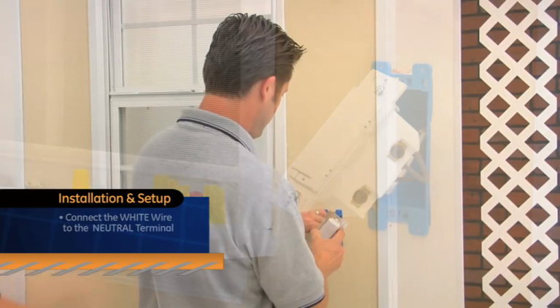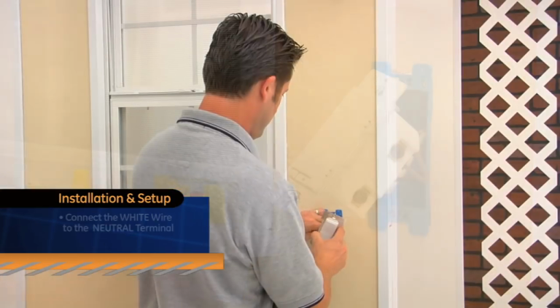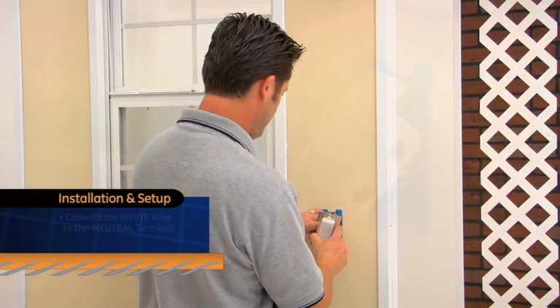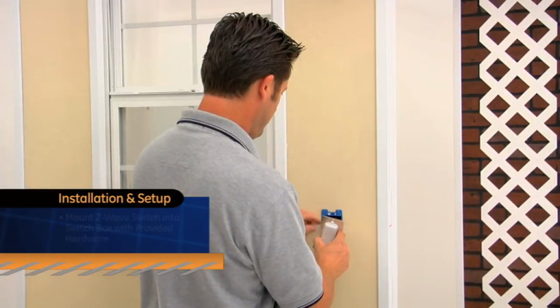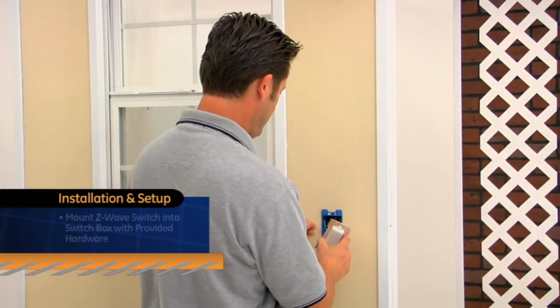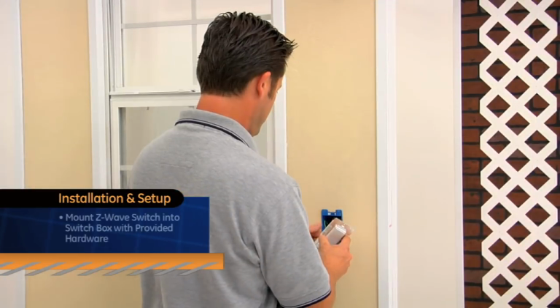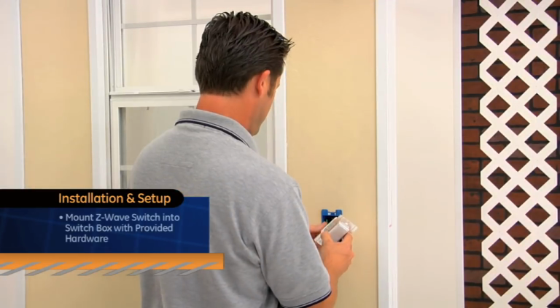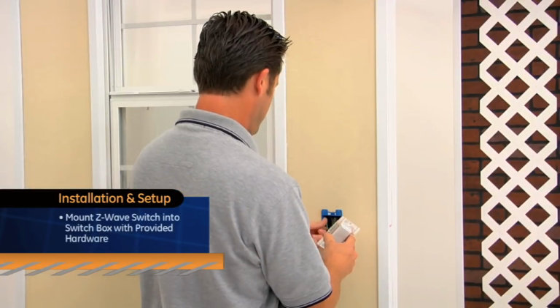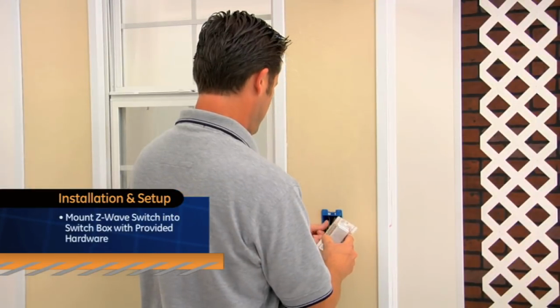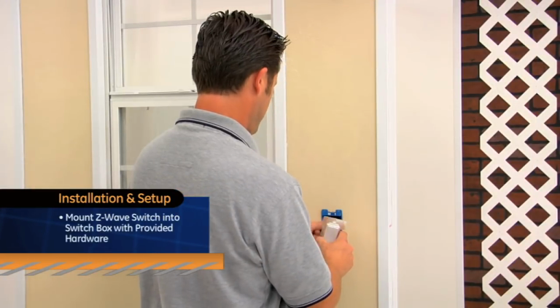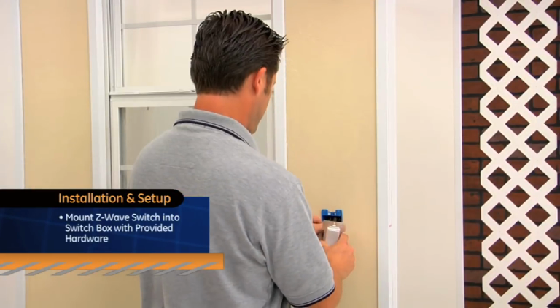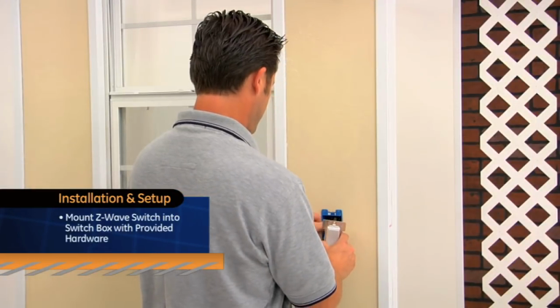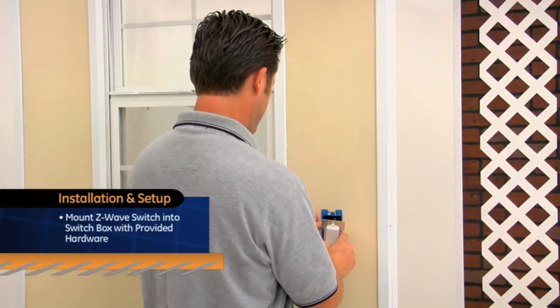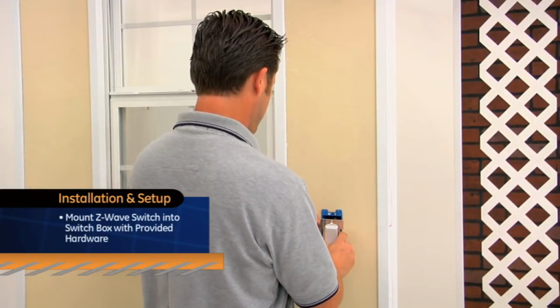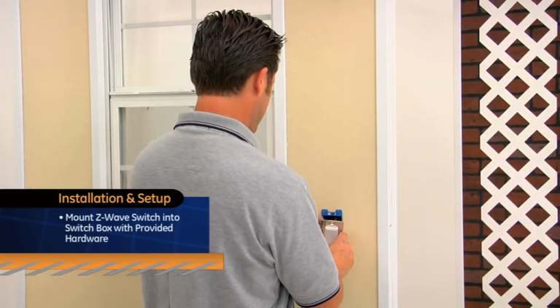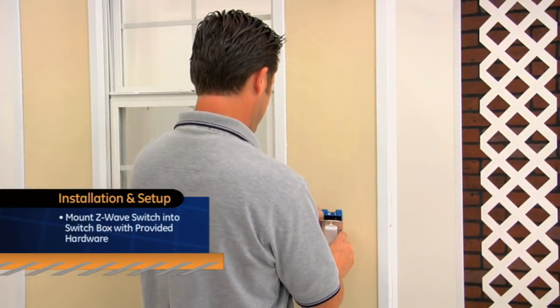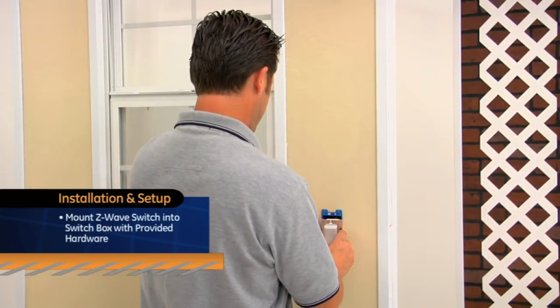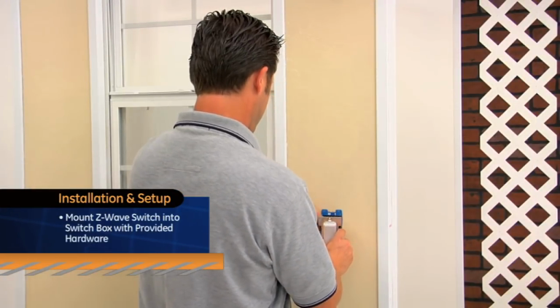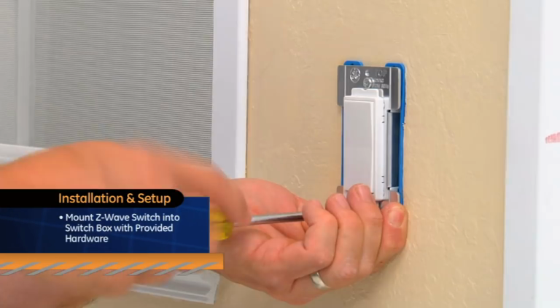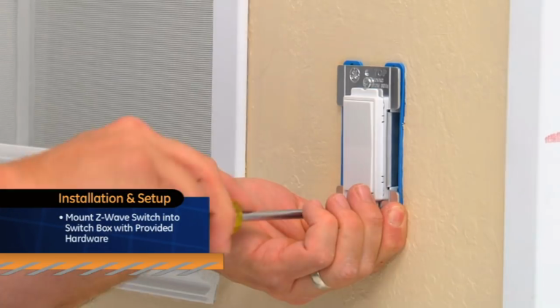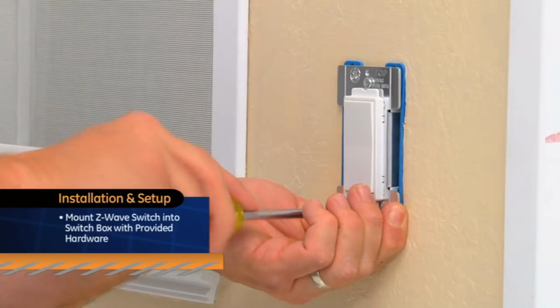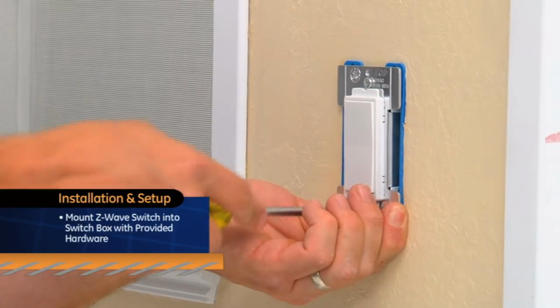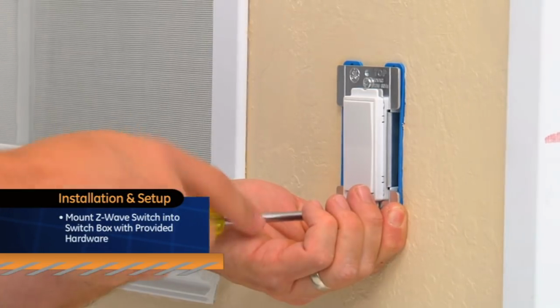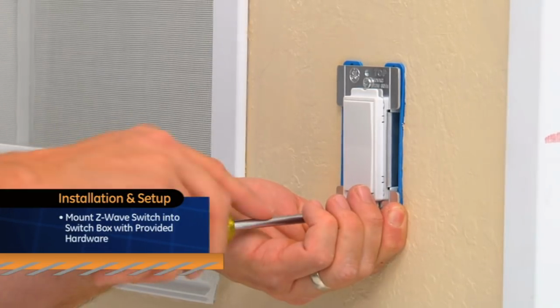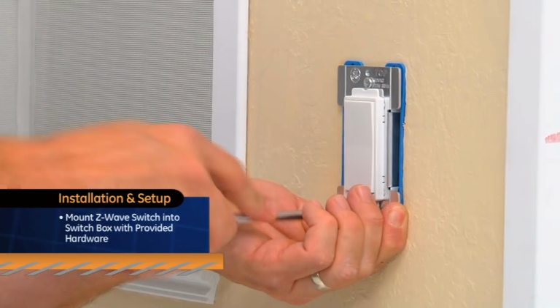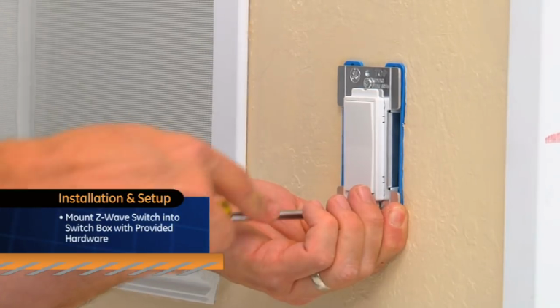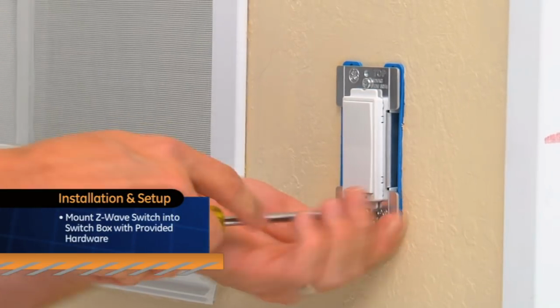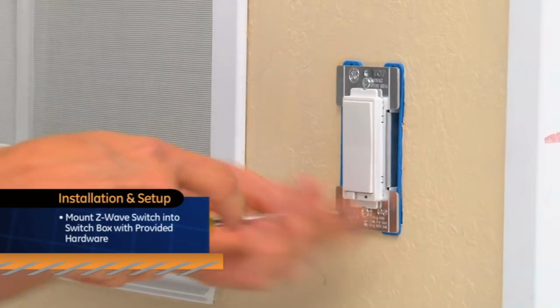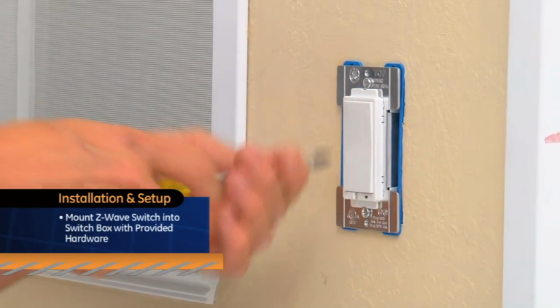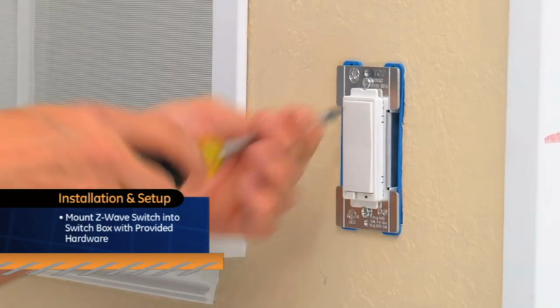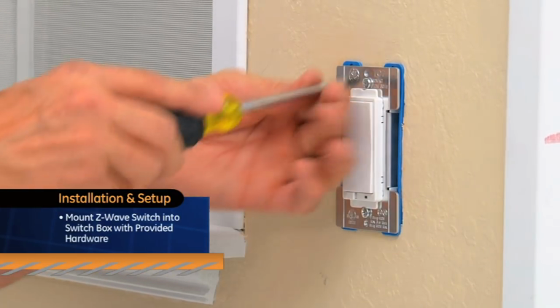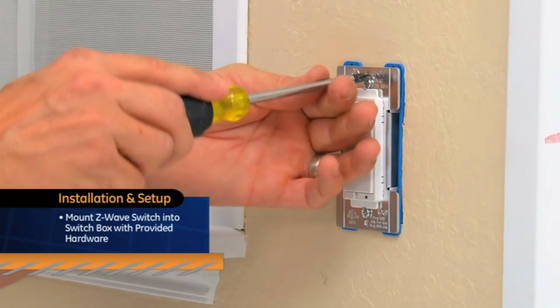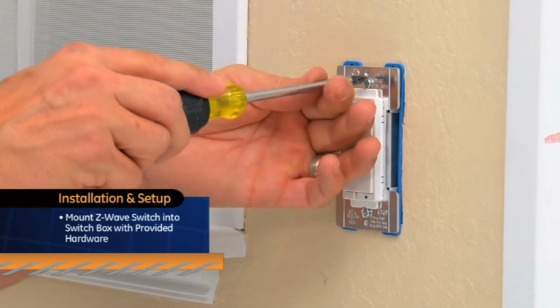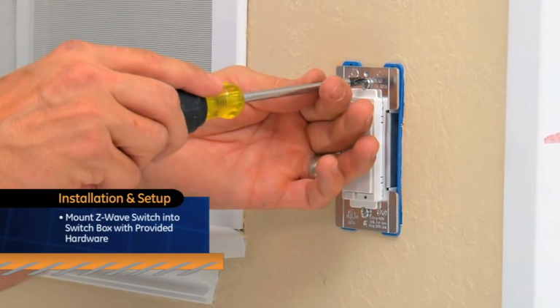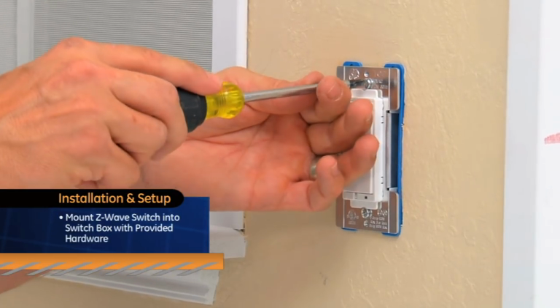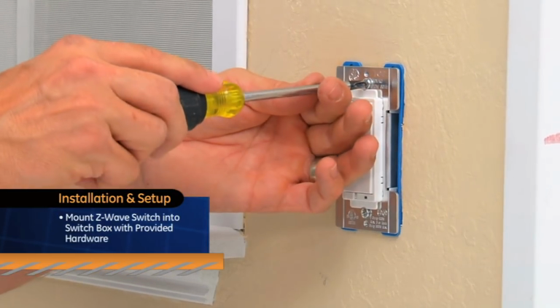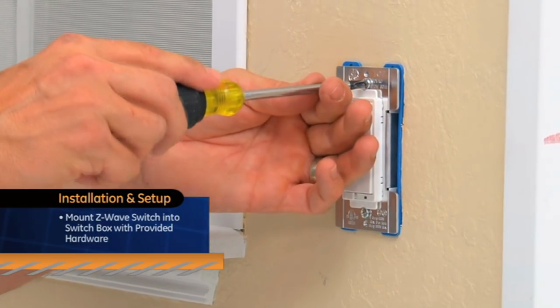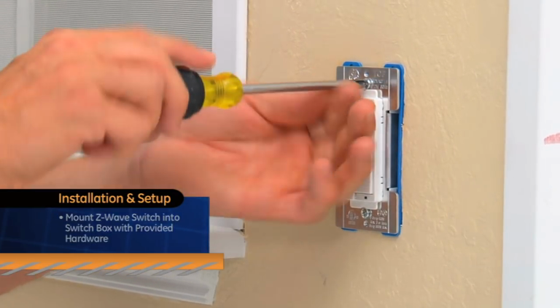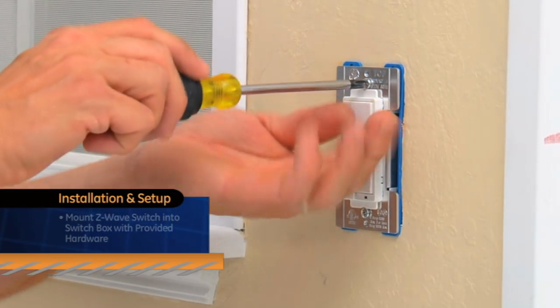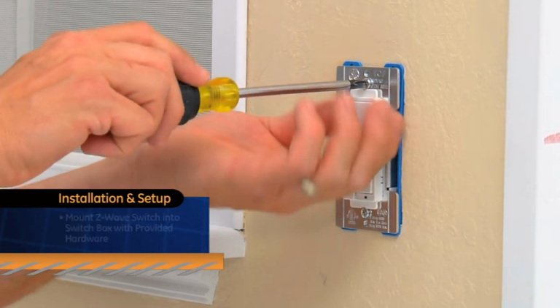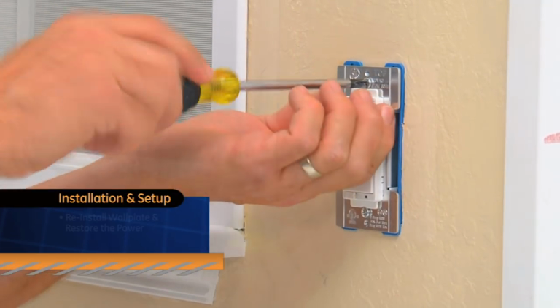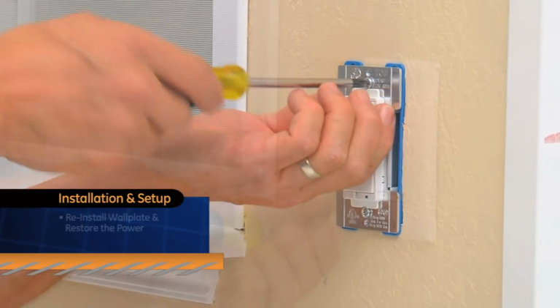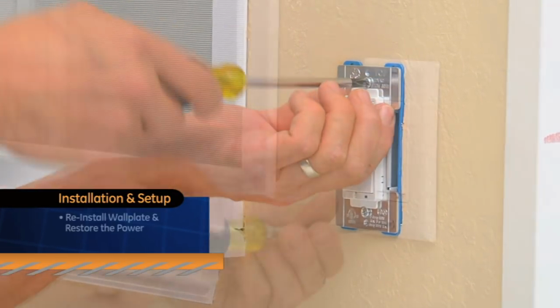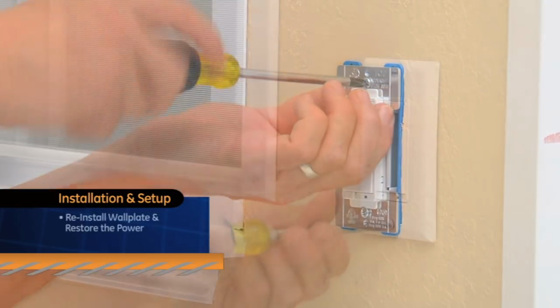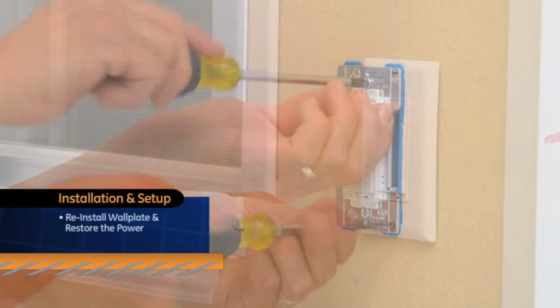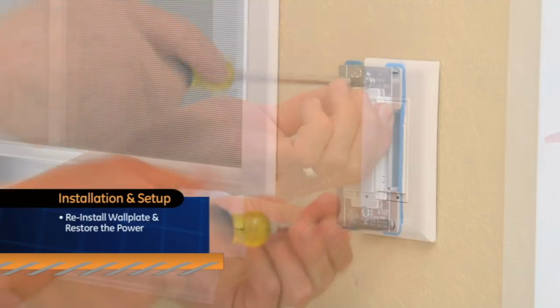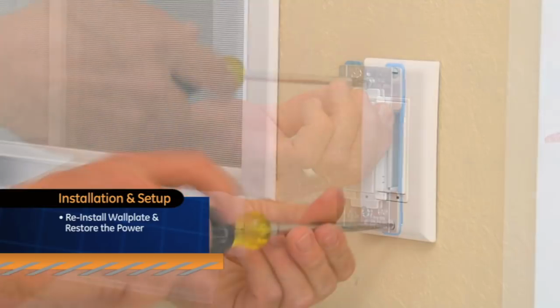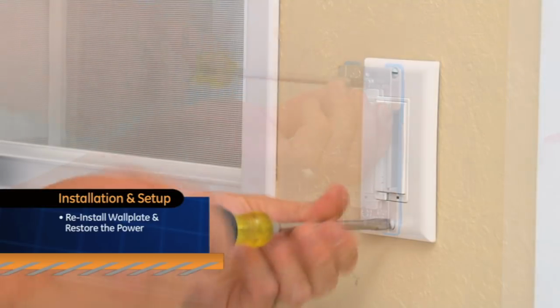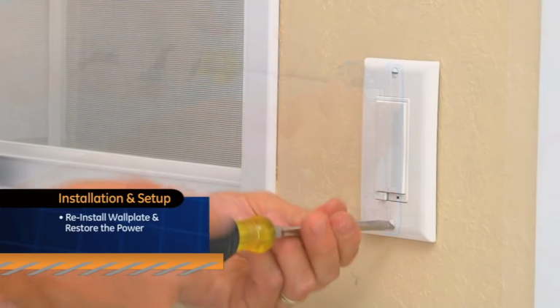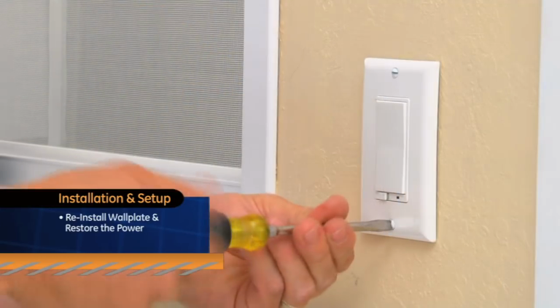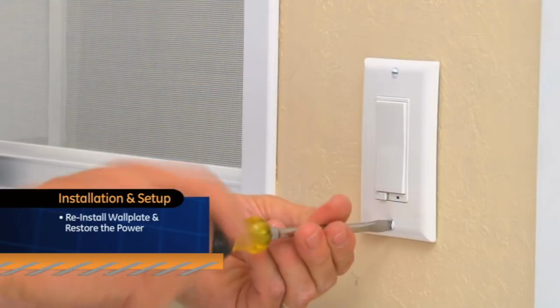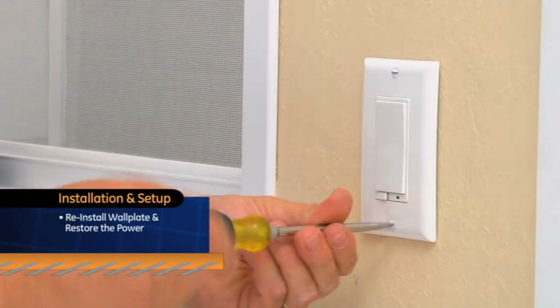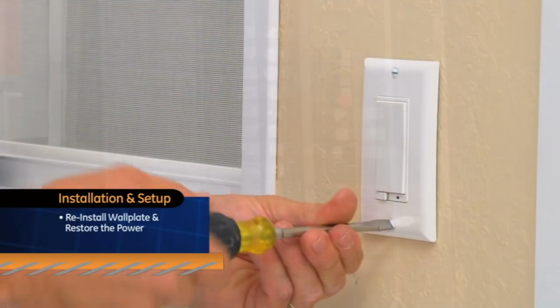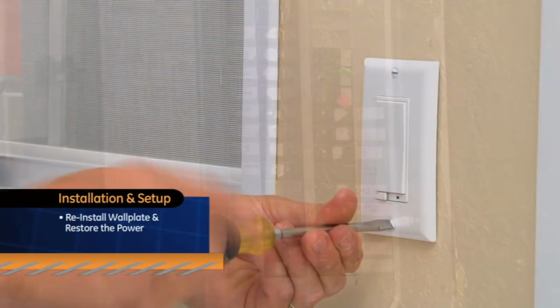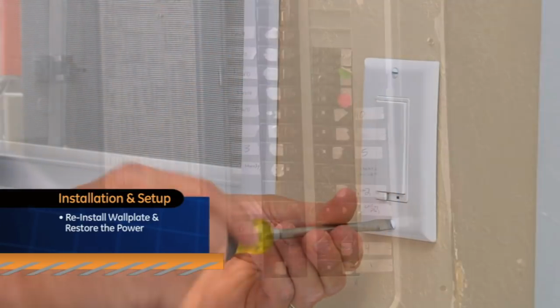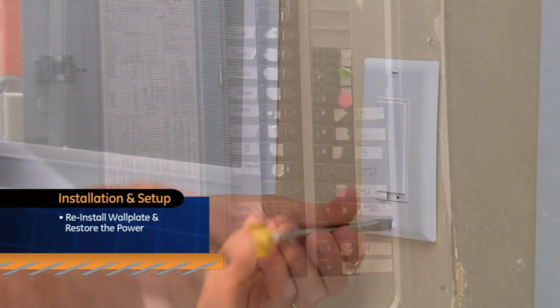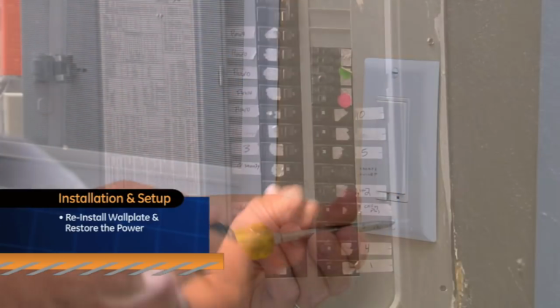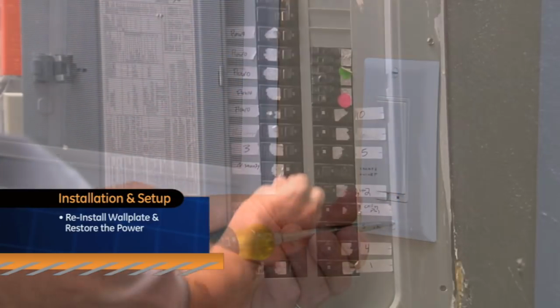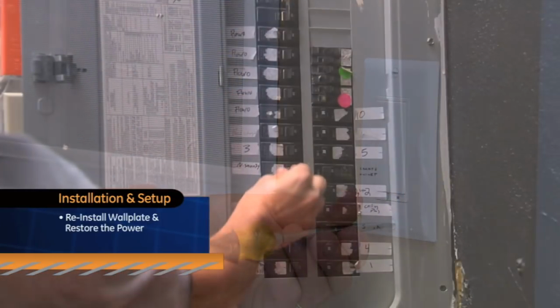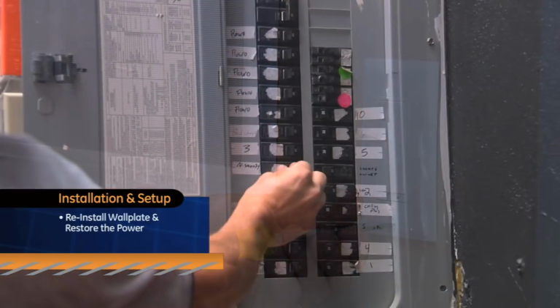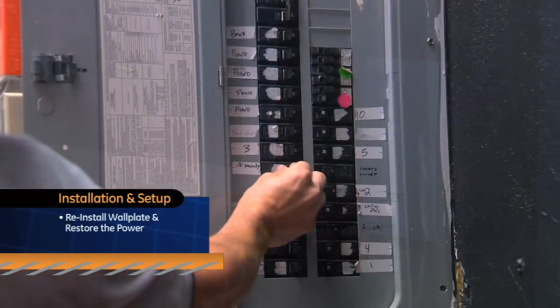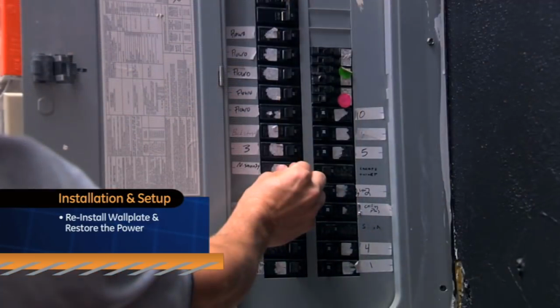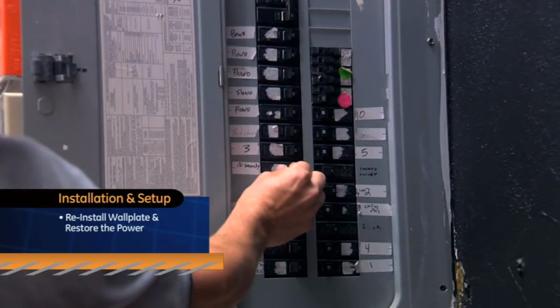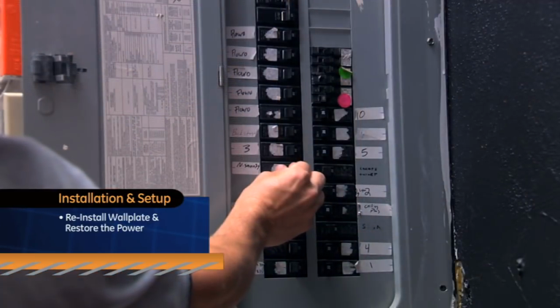Mount your Z-Wave switch into the switch box with the provided hardware and reinstall the wall plate and restore the power.